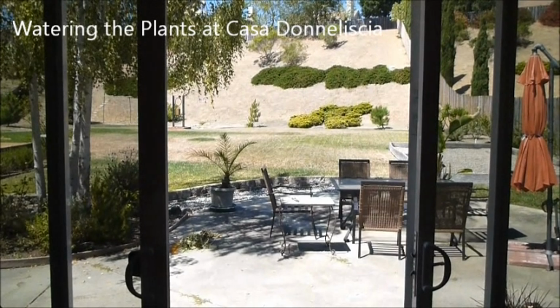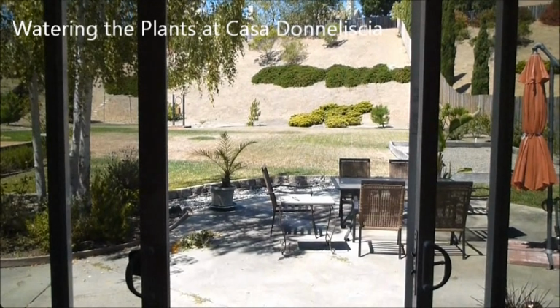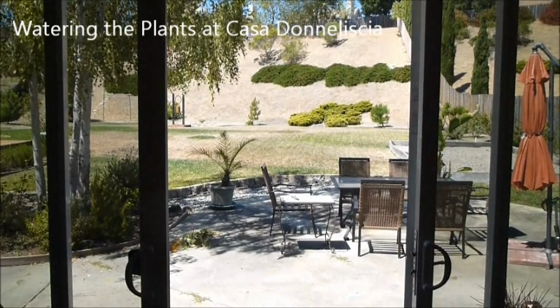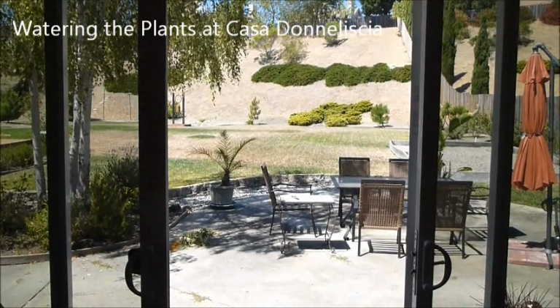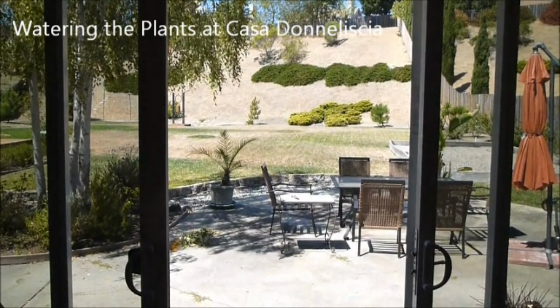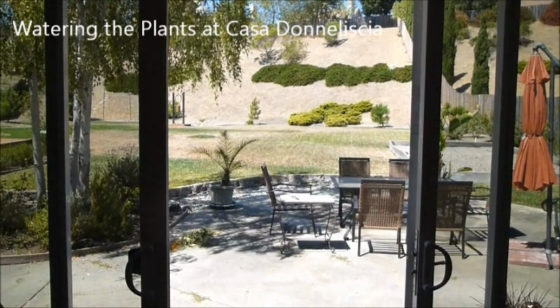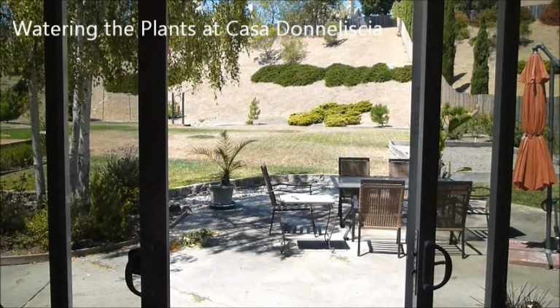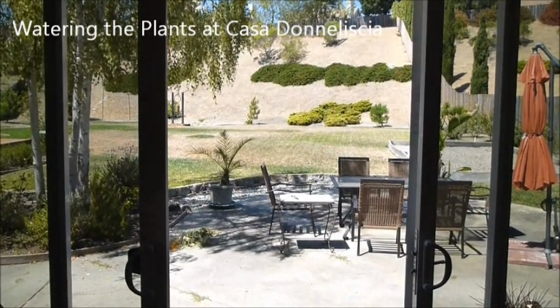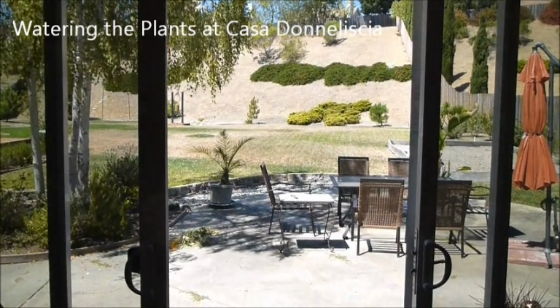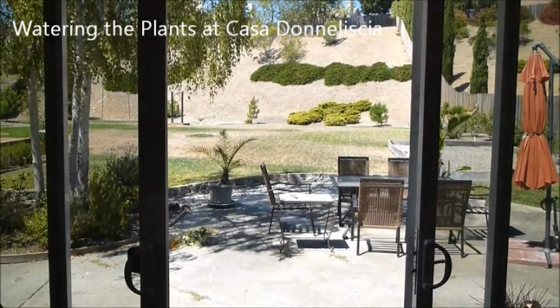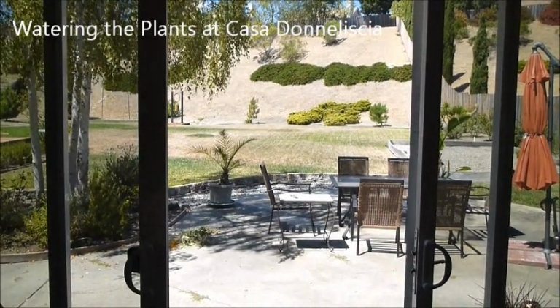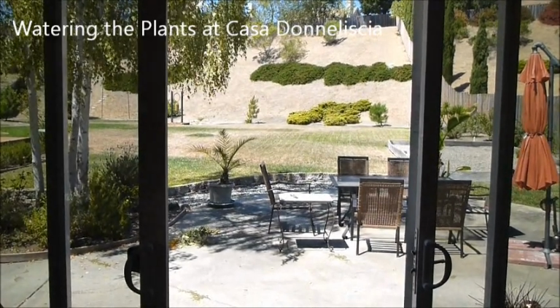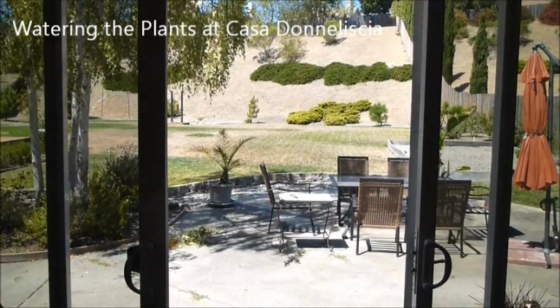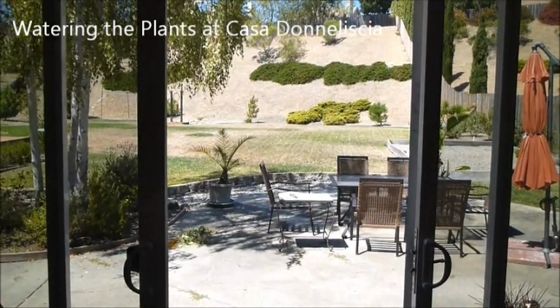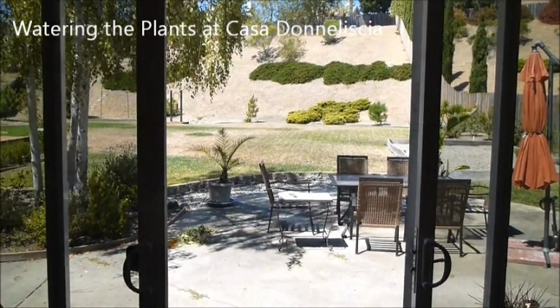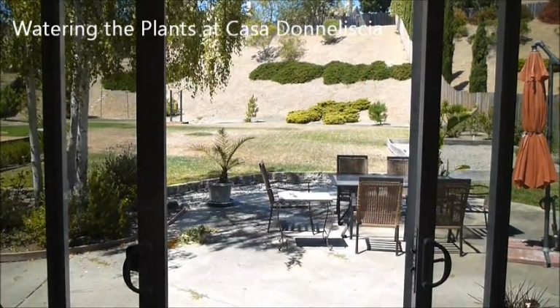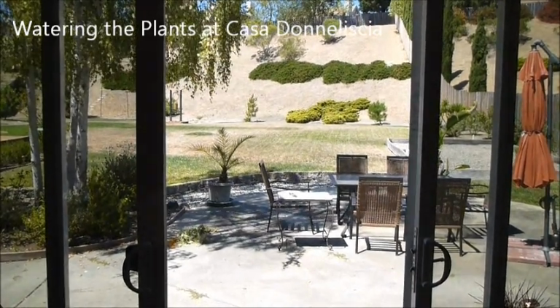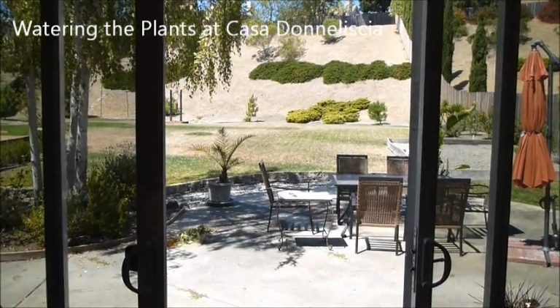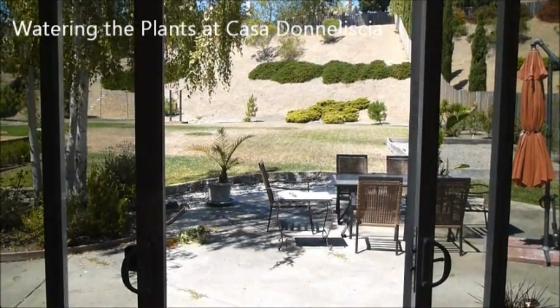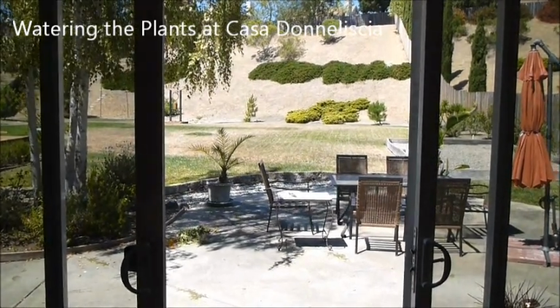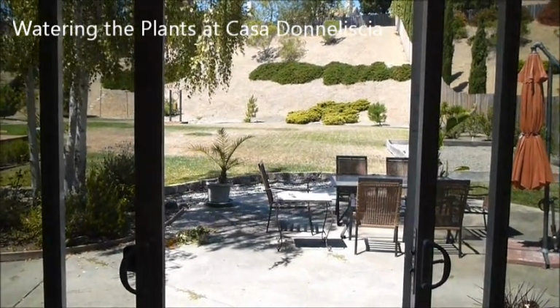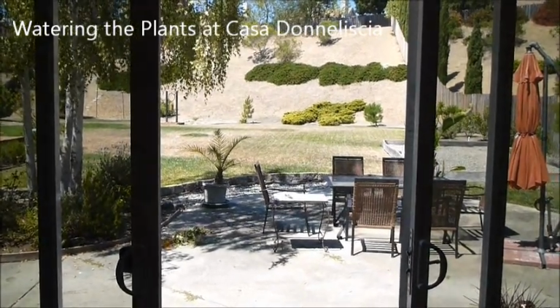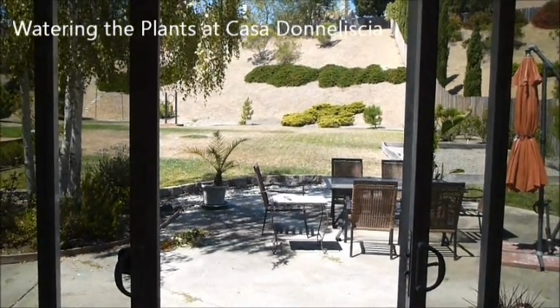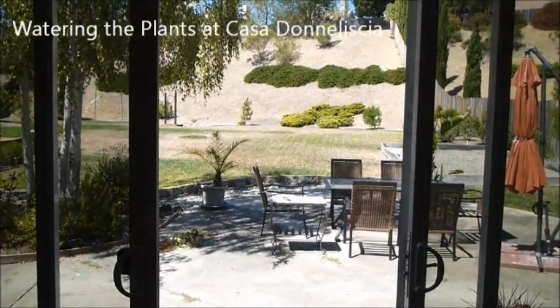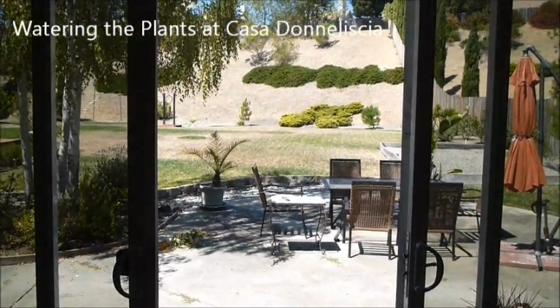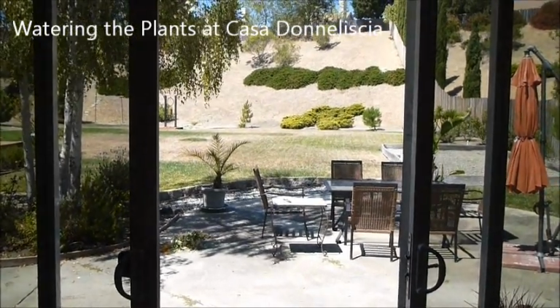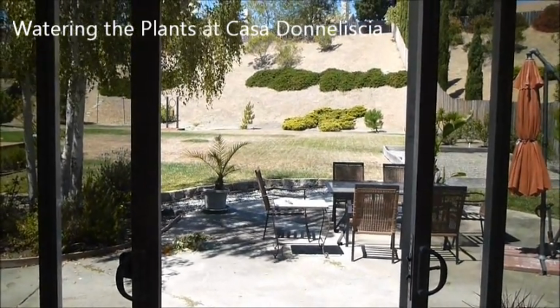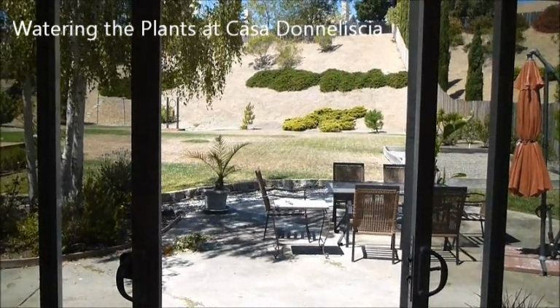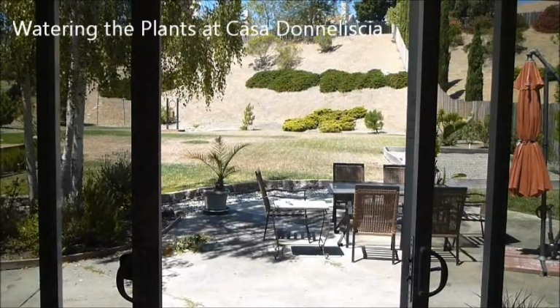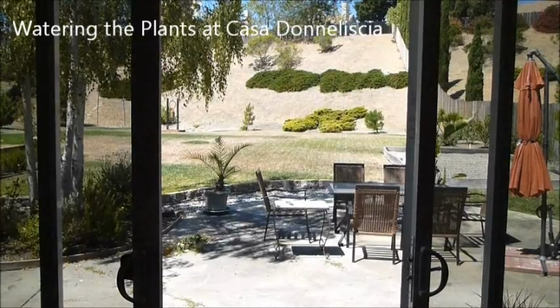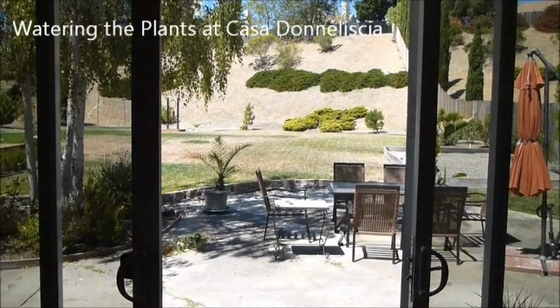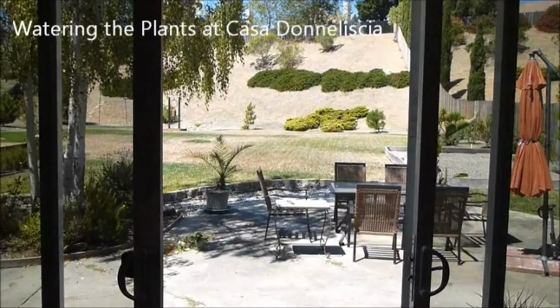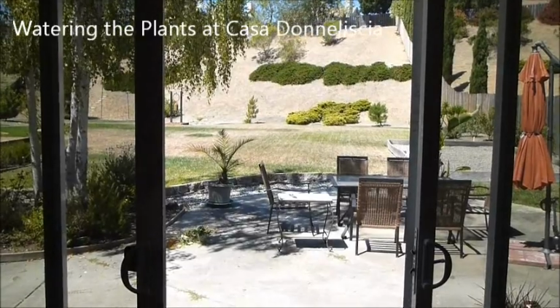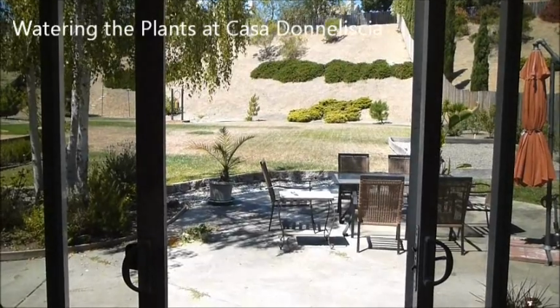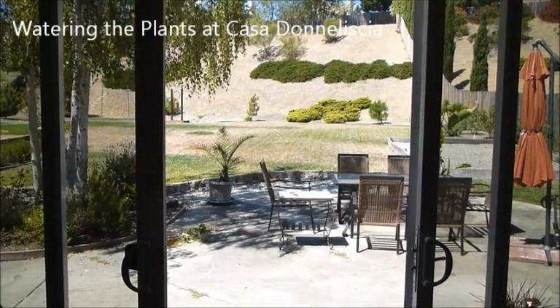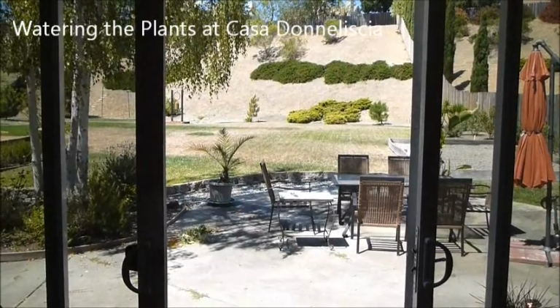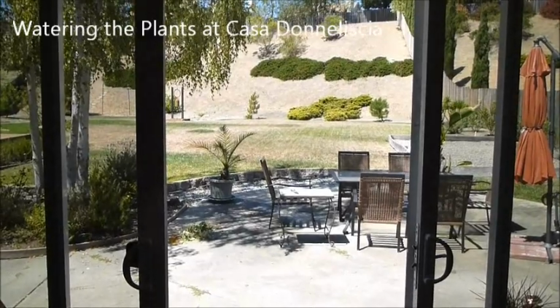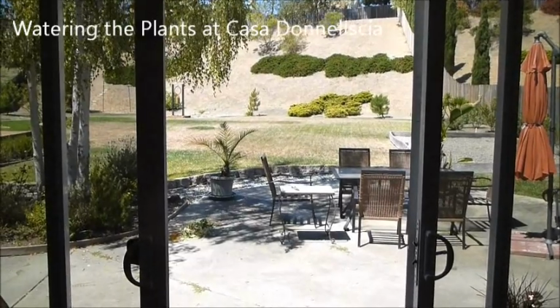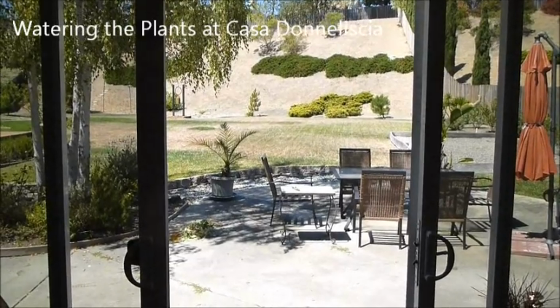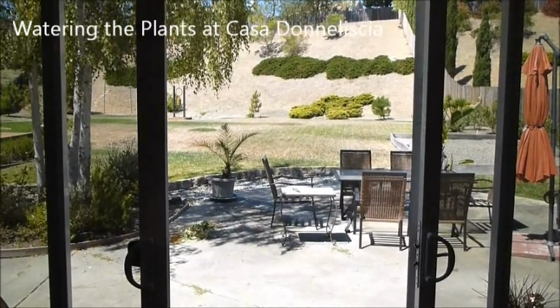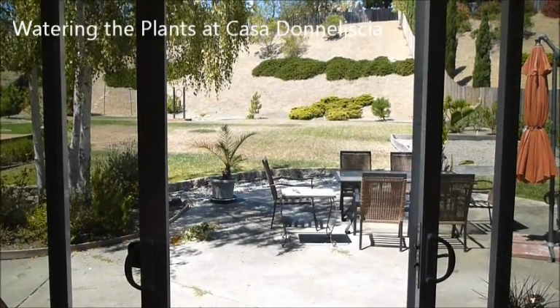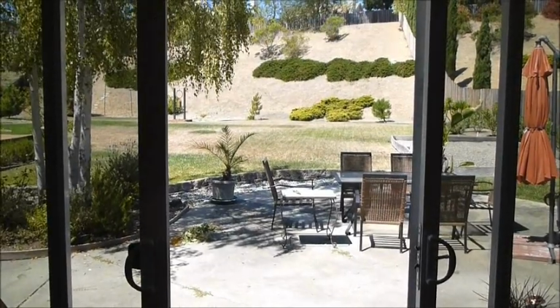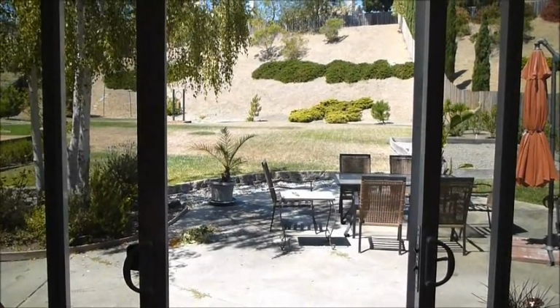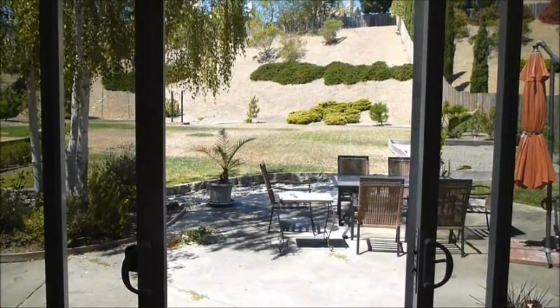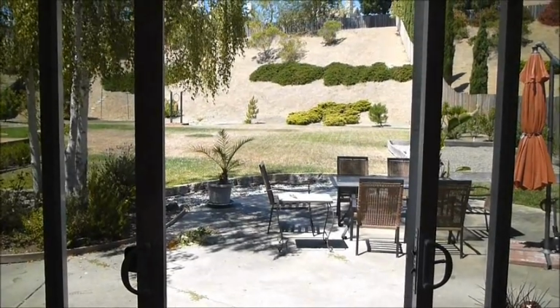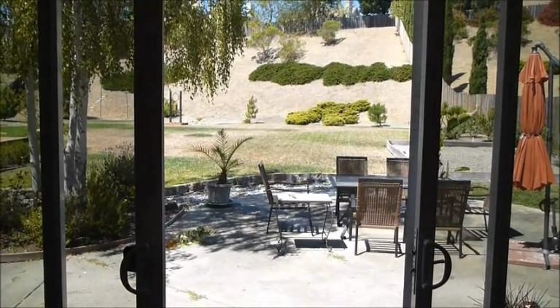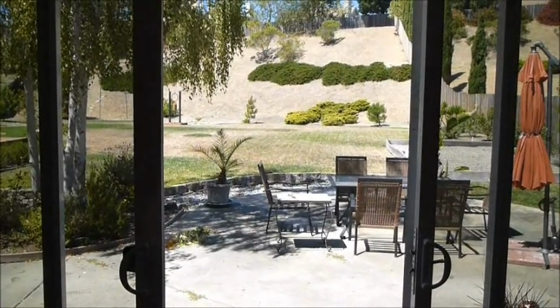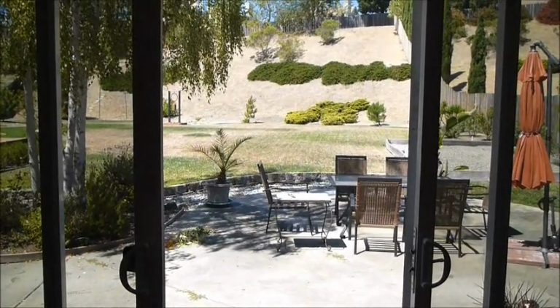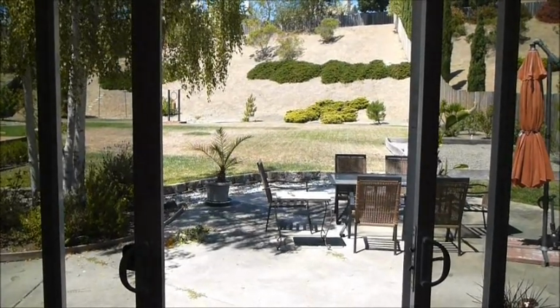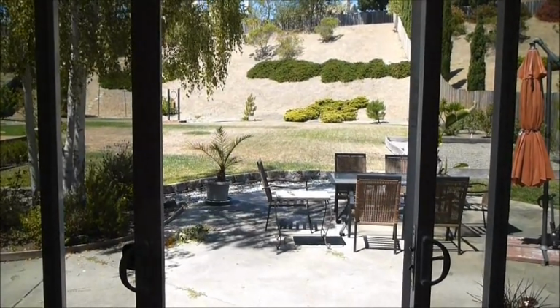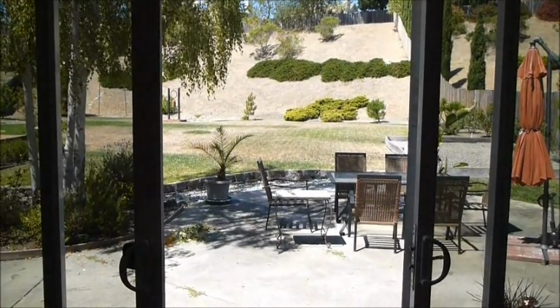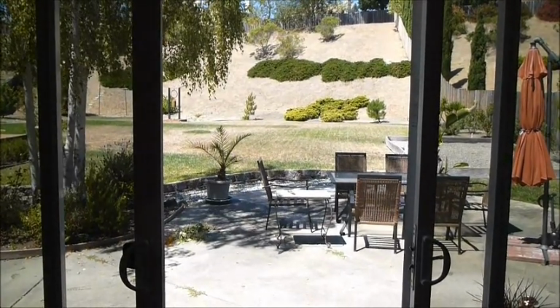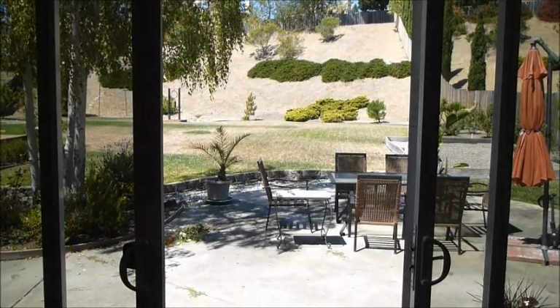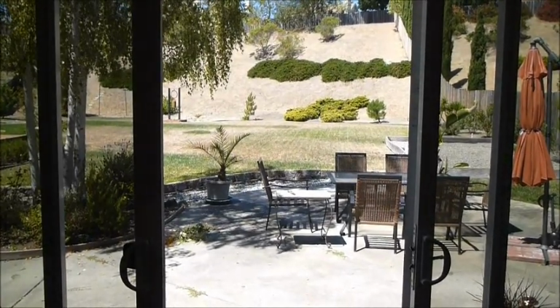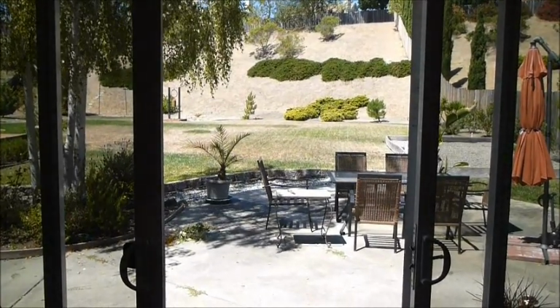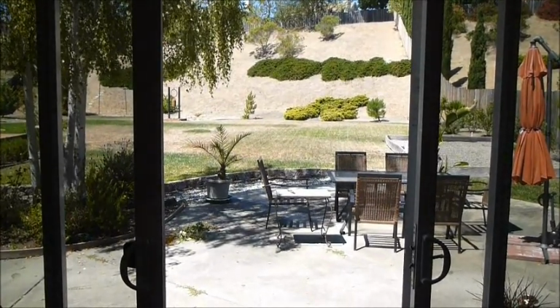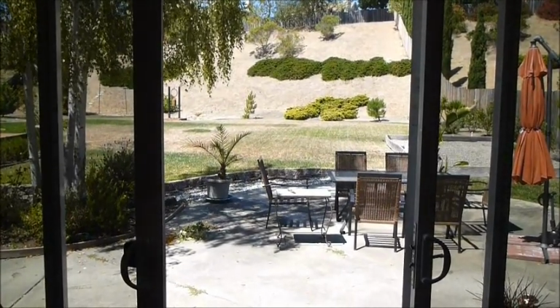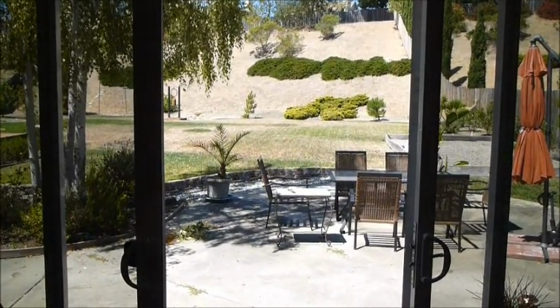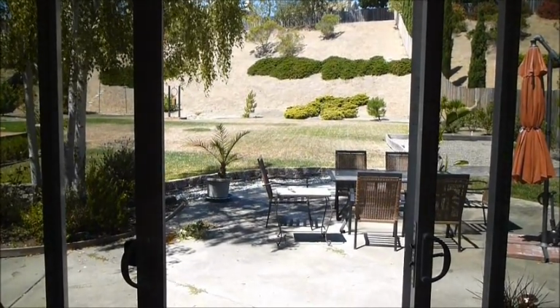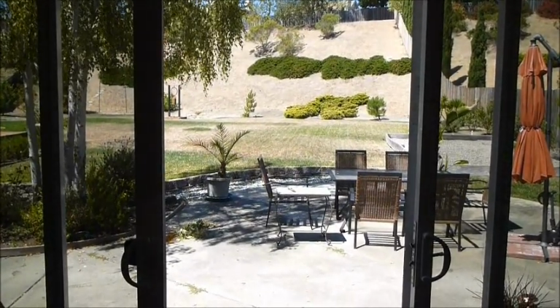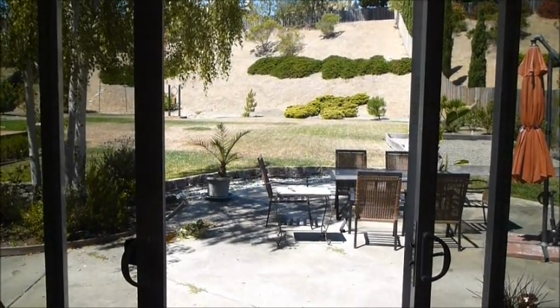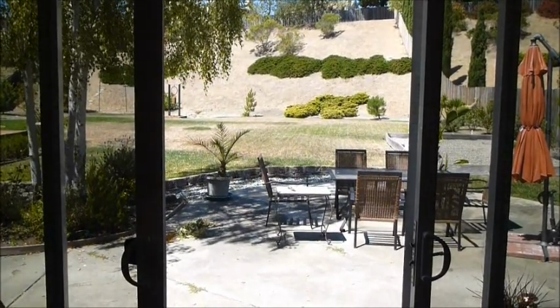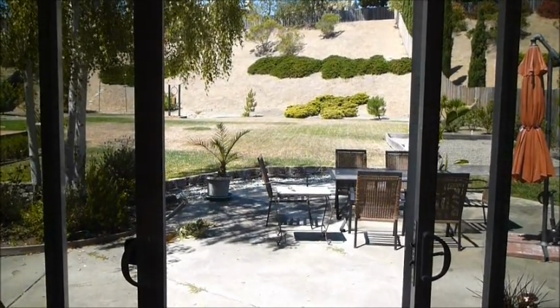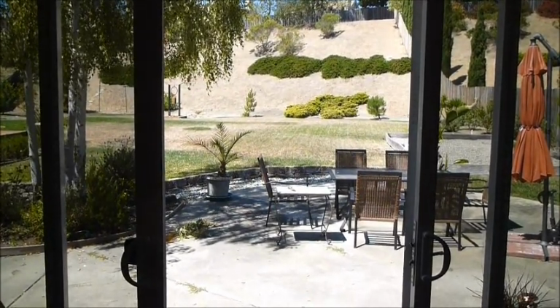Hi Susan. In this instructional video, we will show you how to water our plants front, back, and inside.